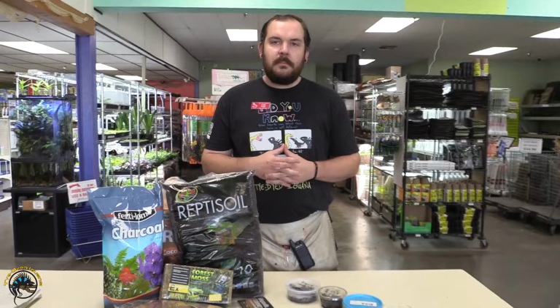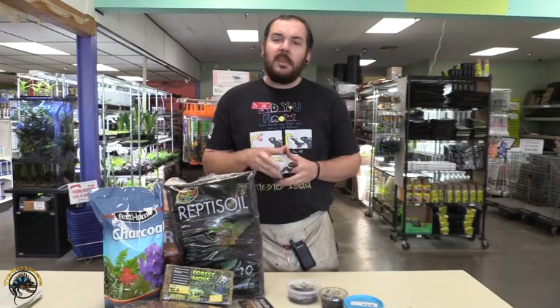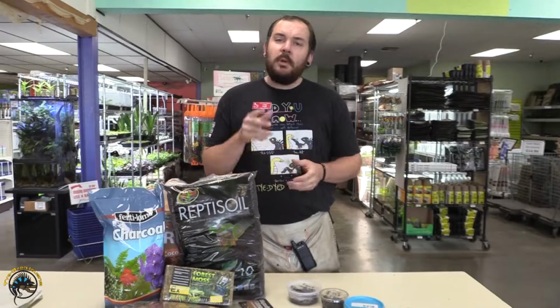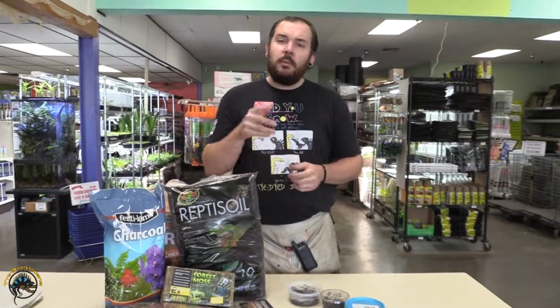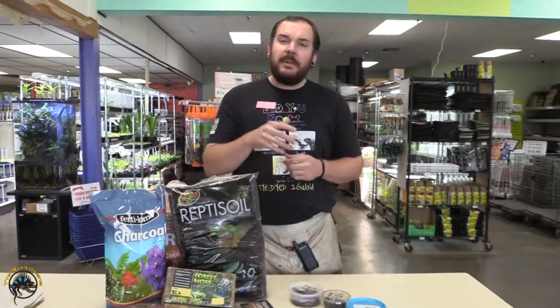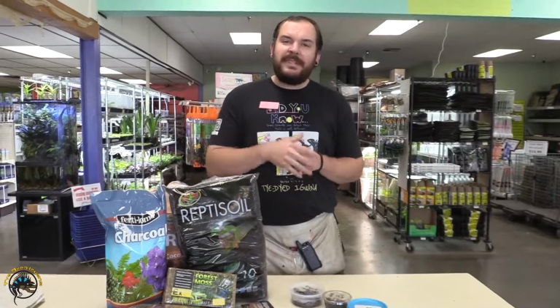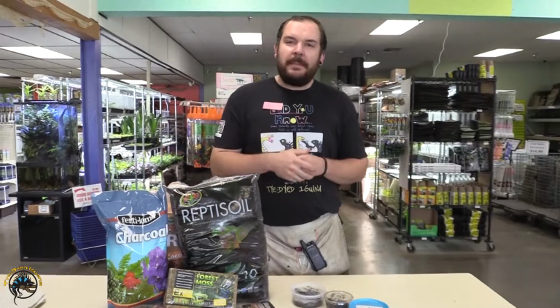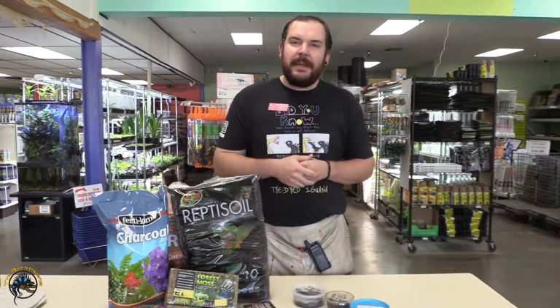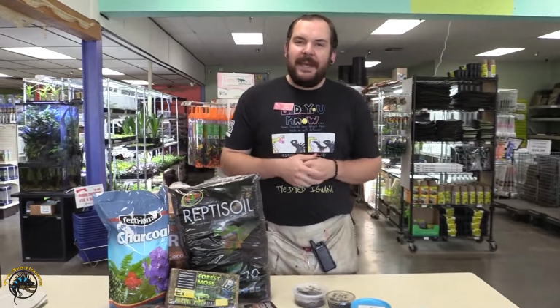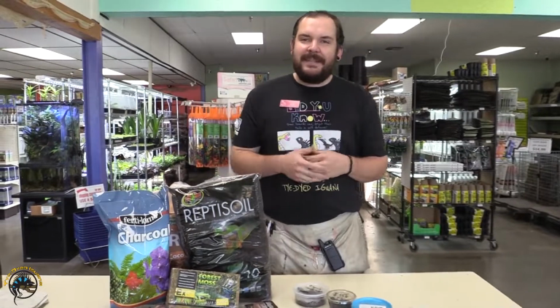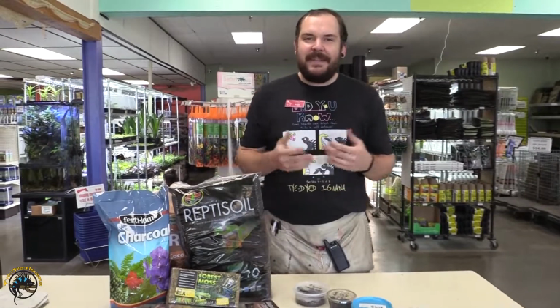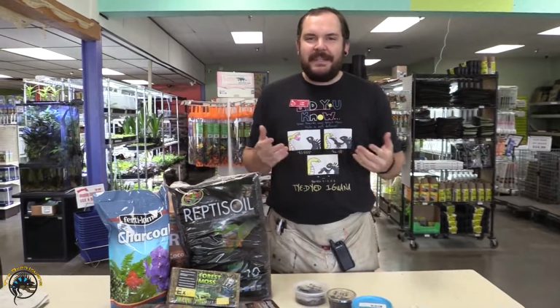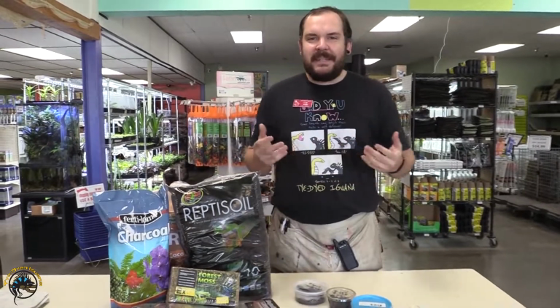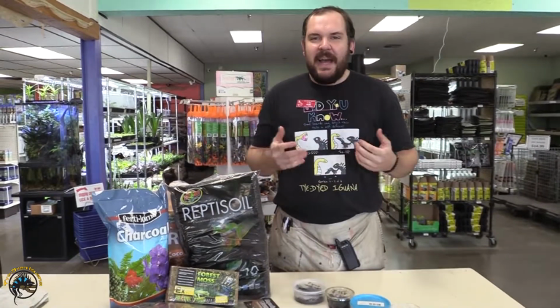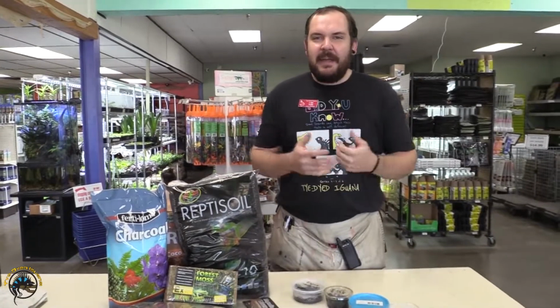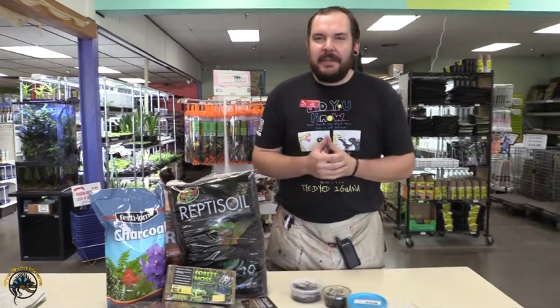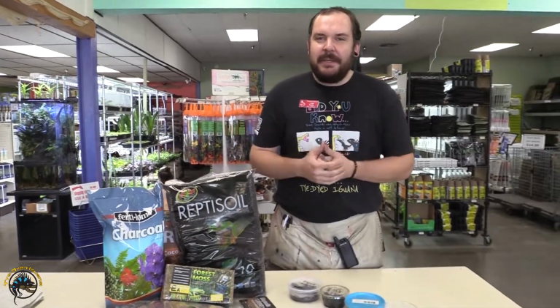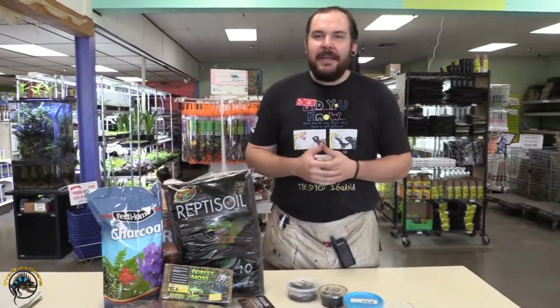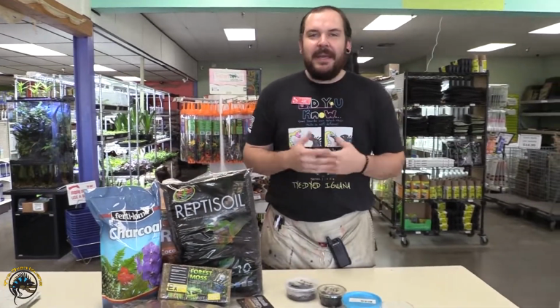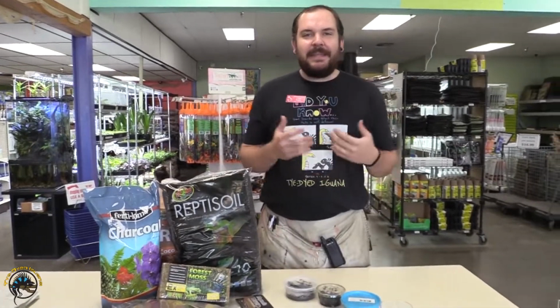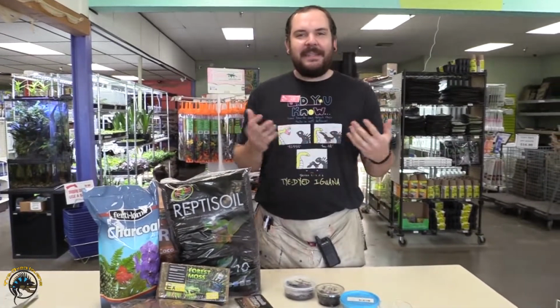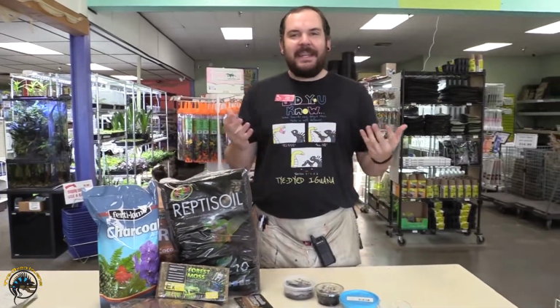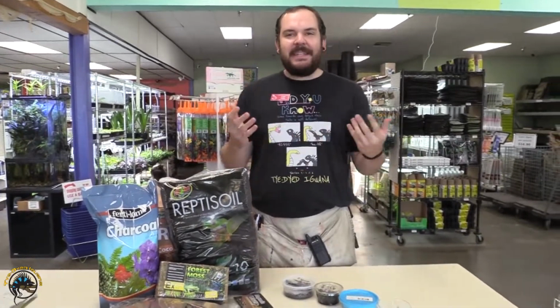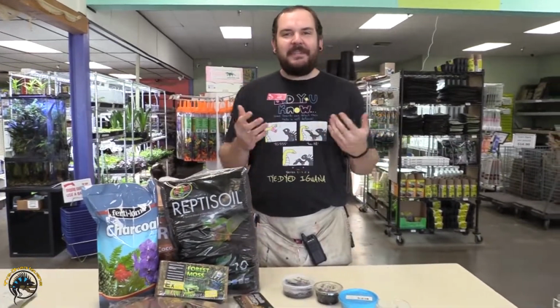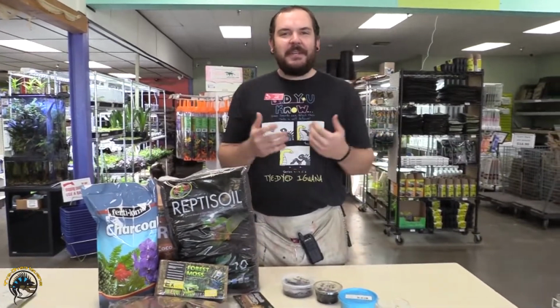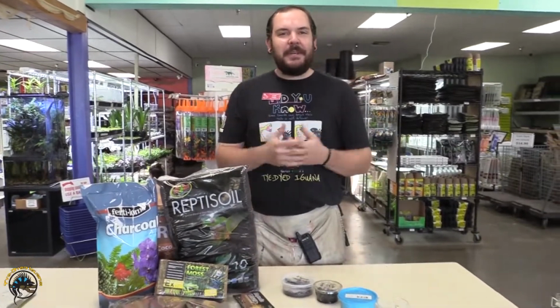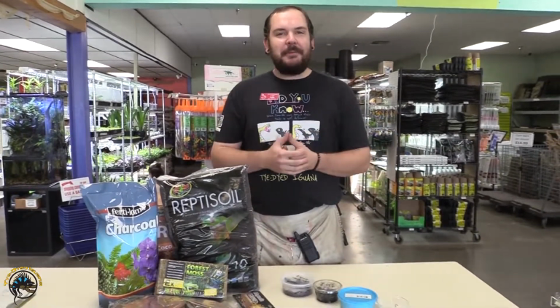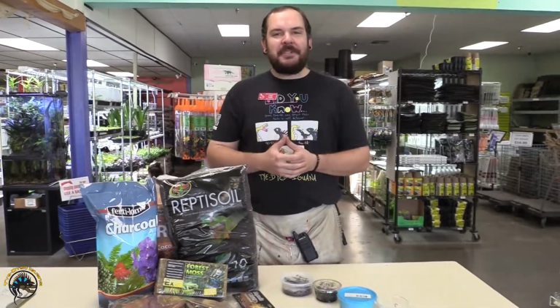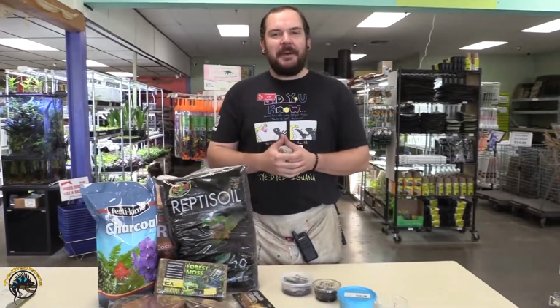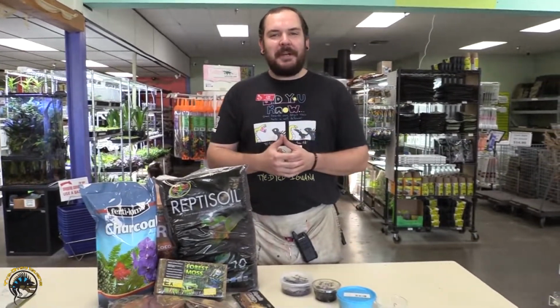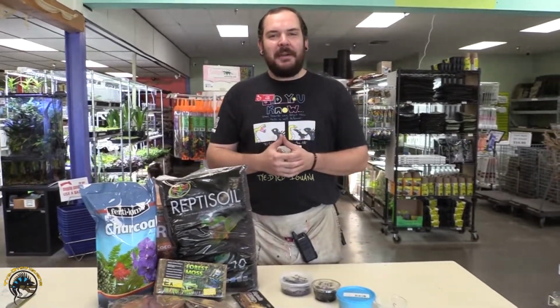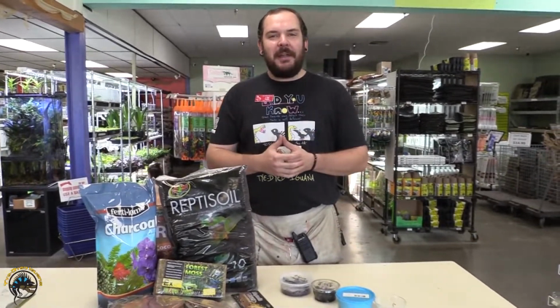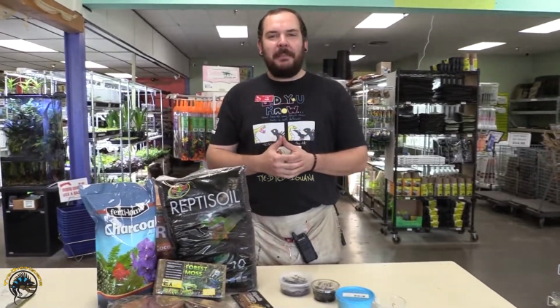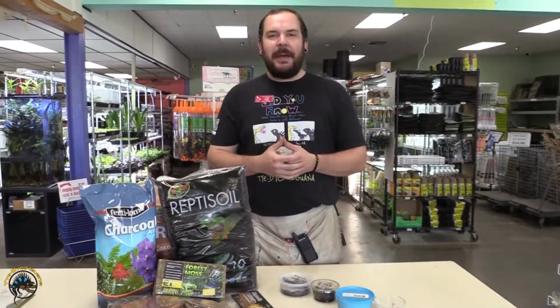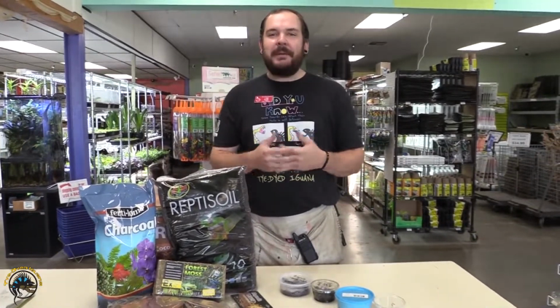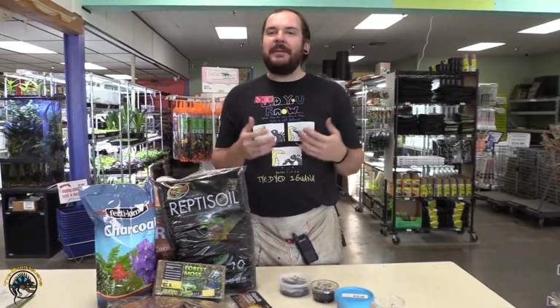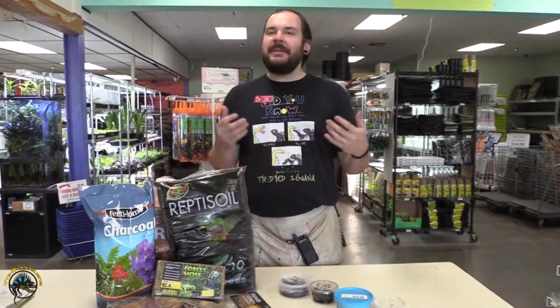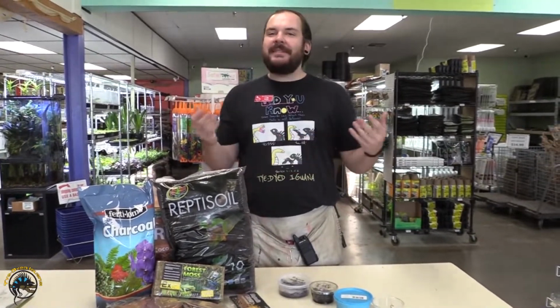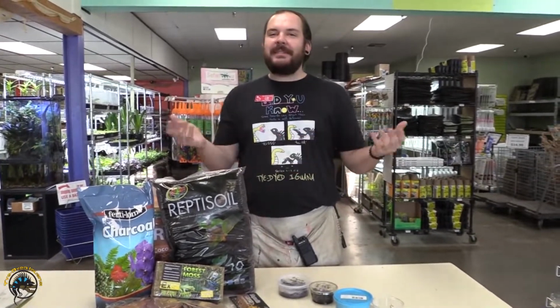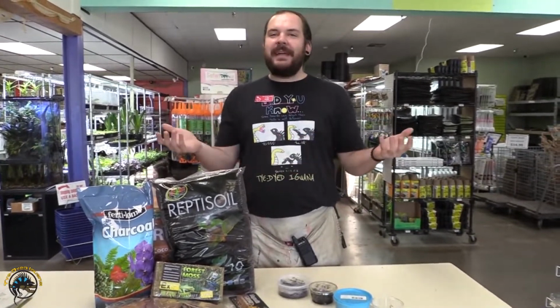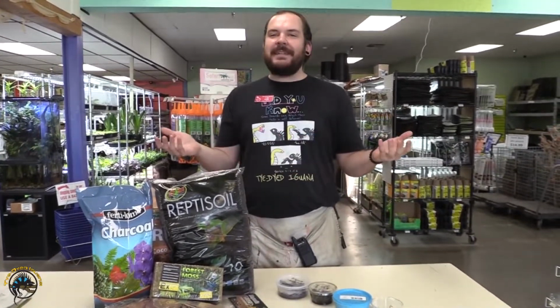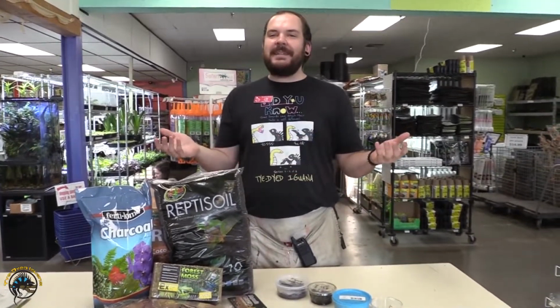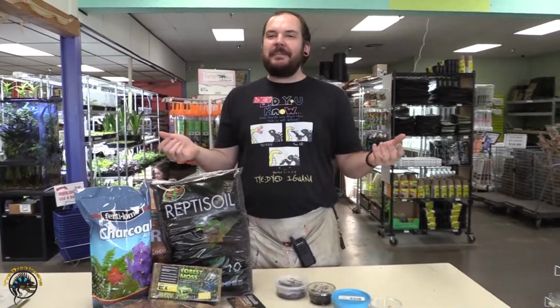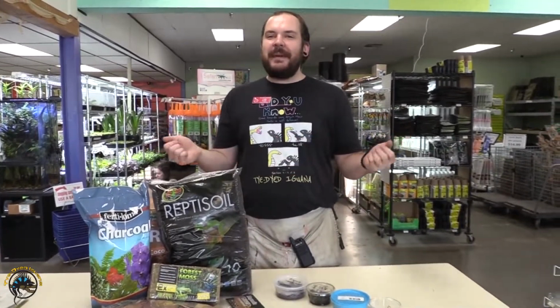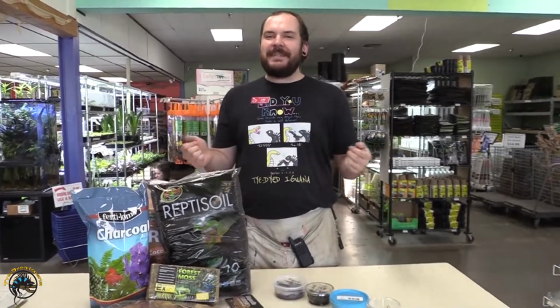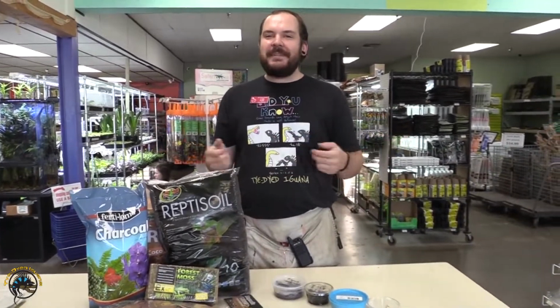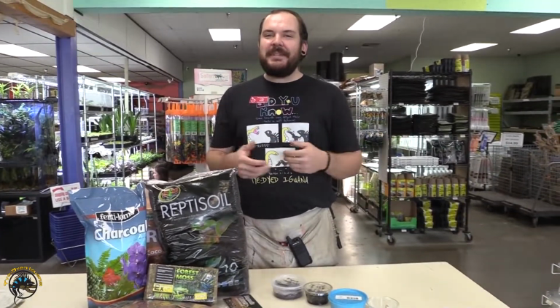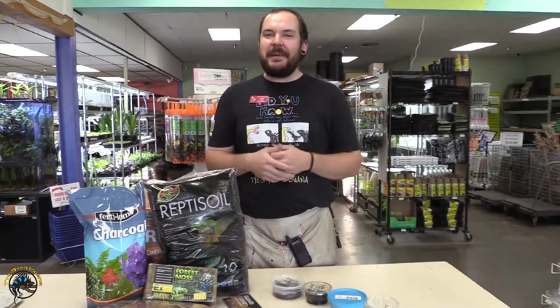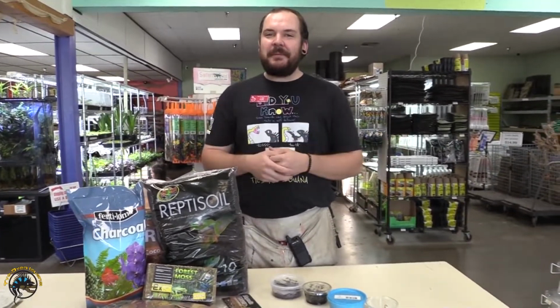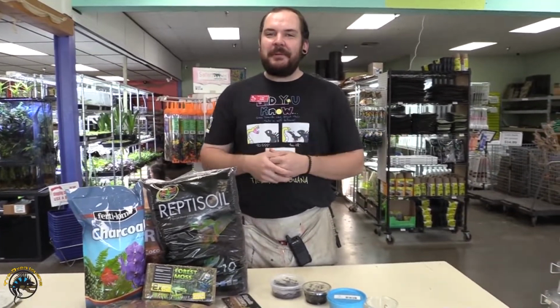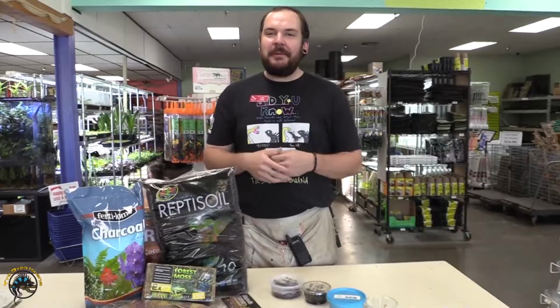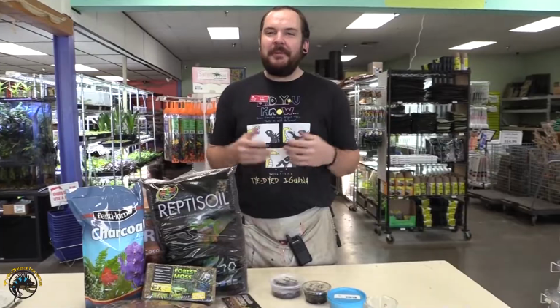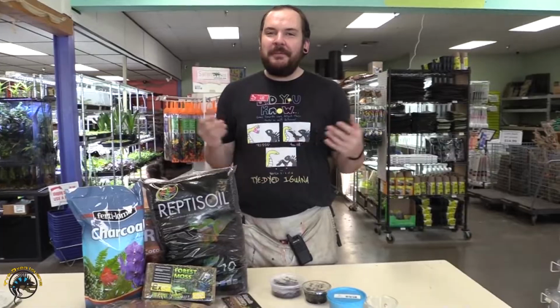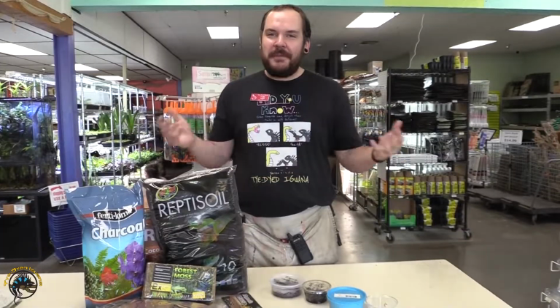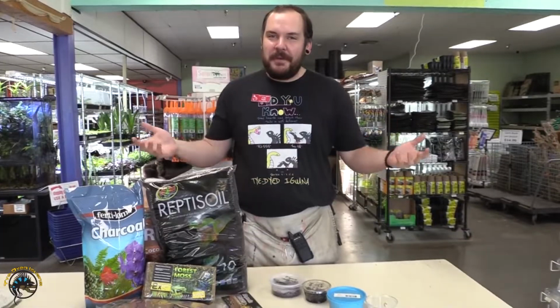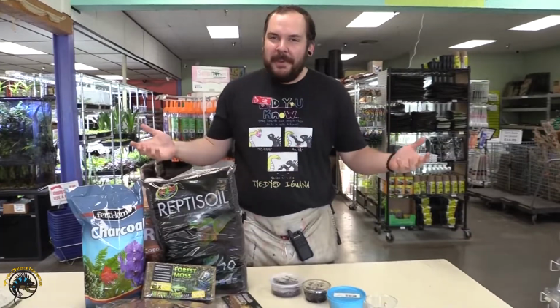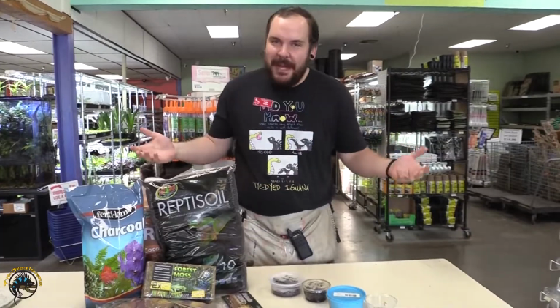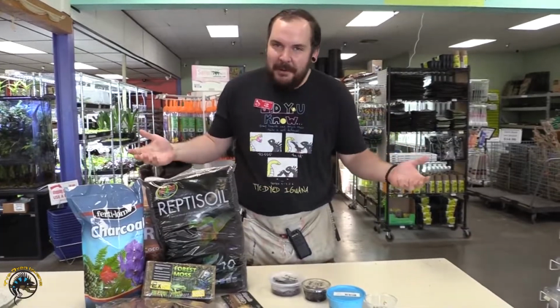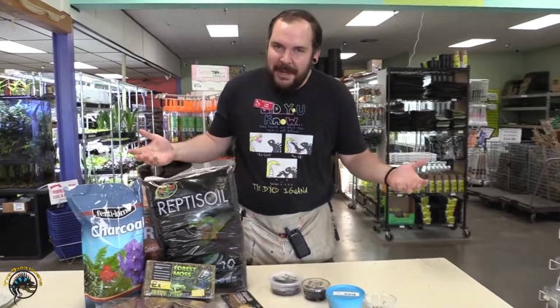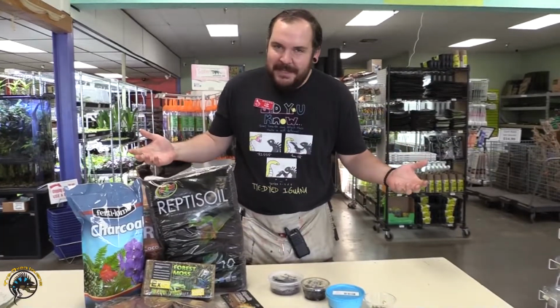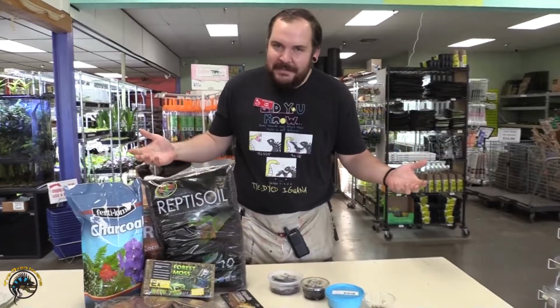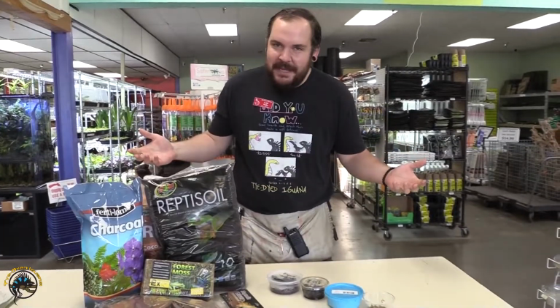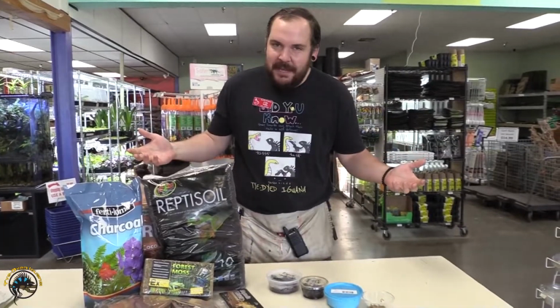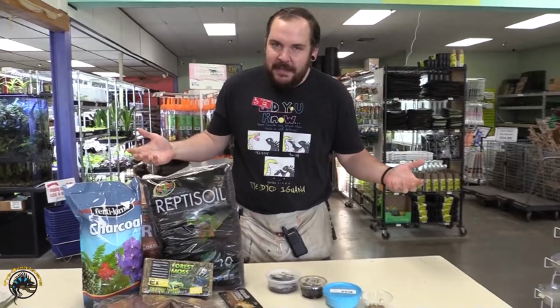What's up guys? It's Collin. In today's video, we're talking all about selecting the best cleanup crew for your bioactive tank.